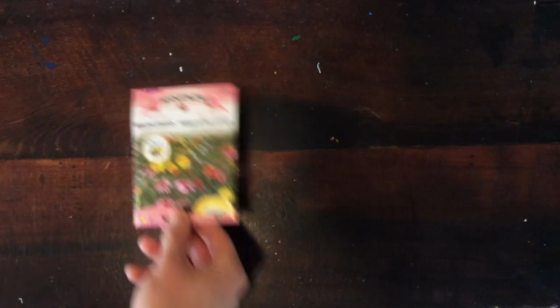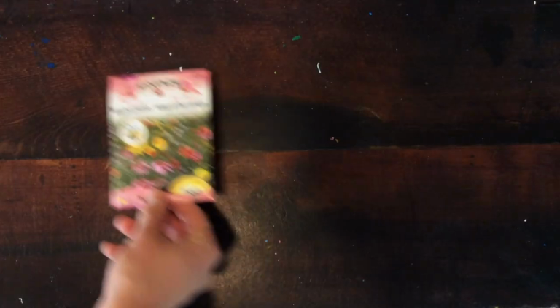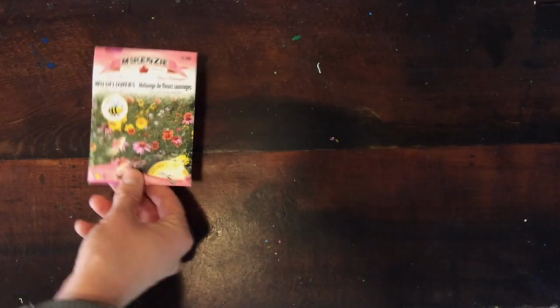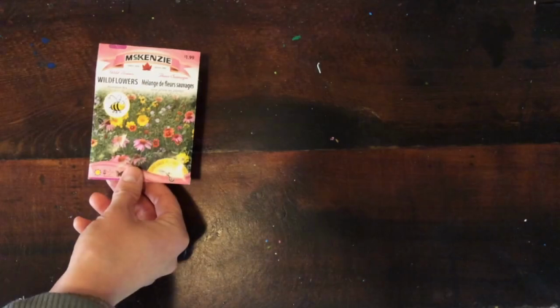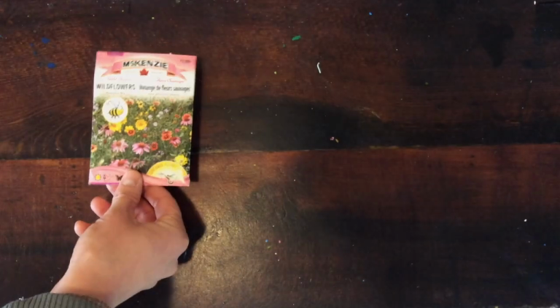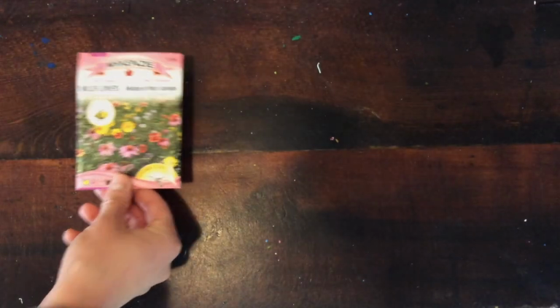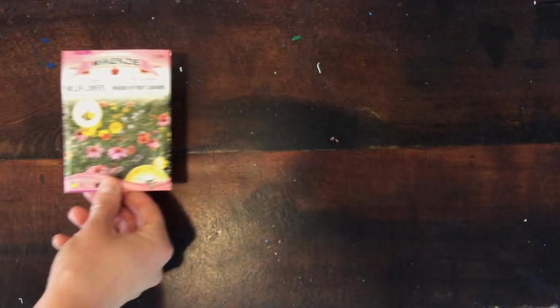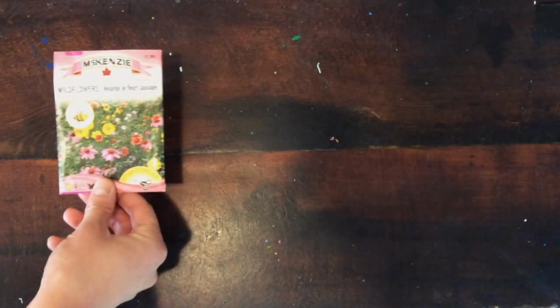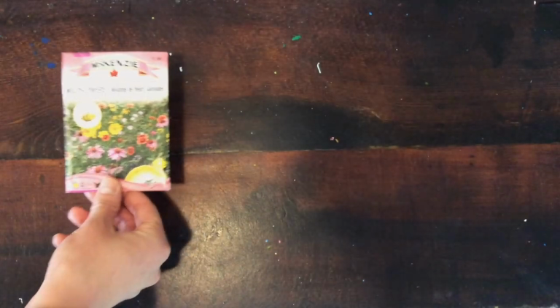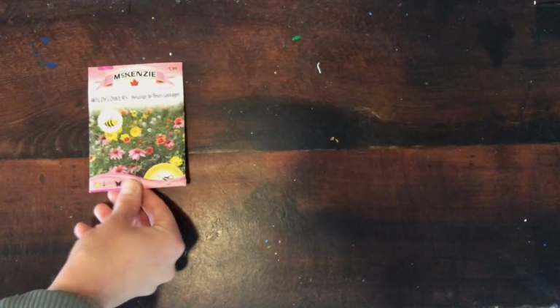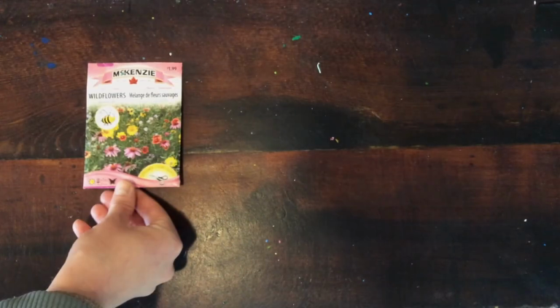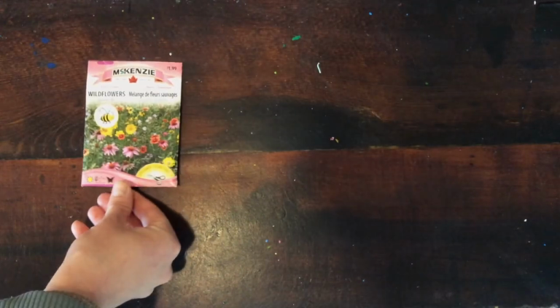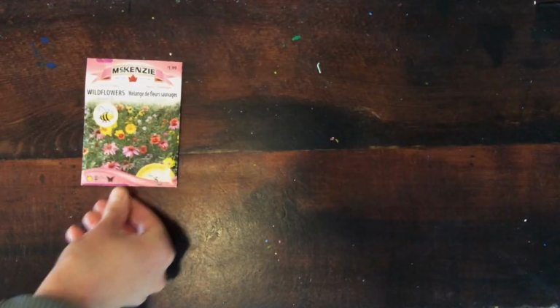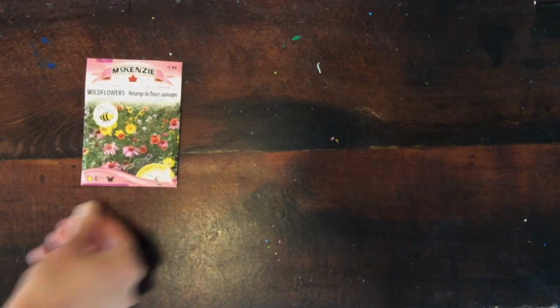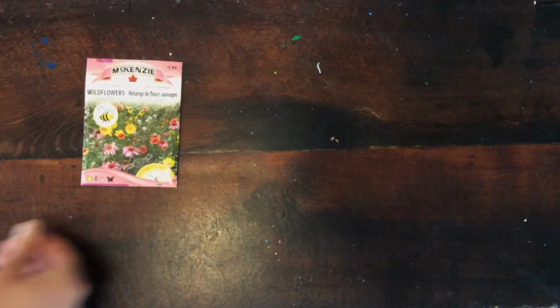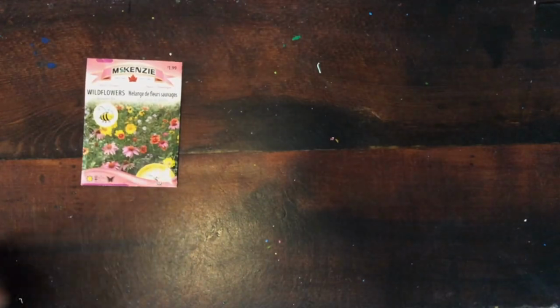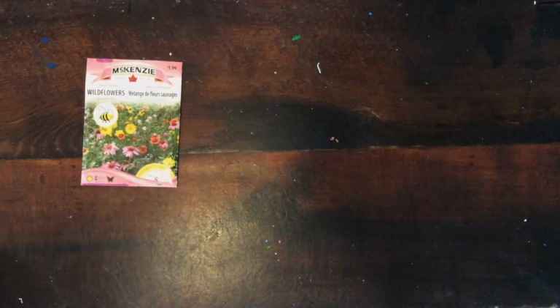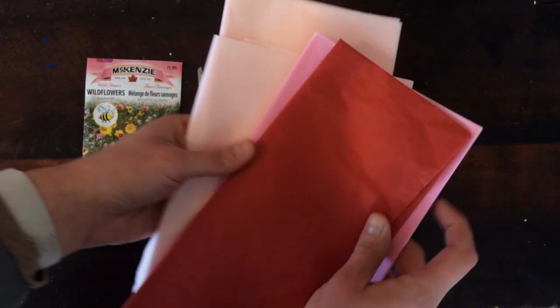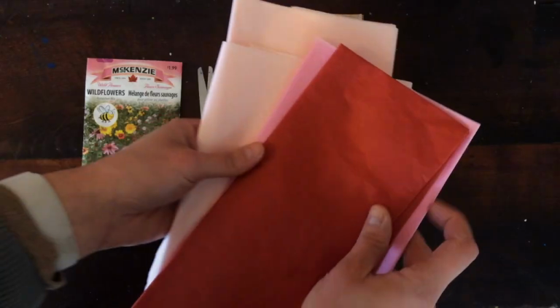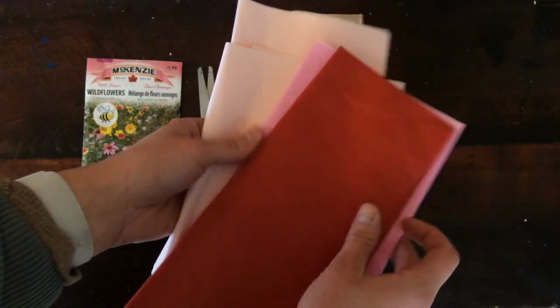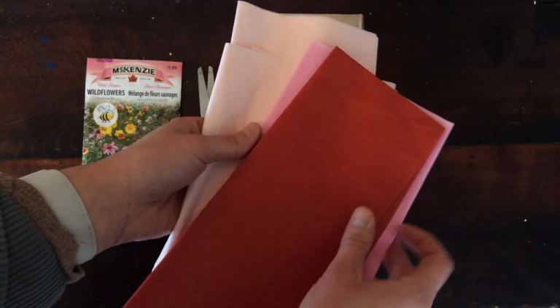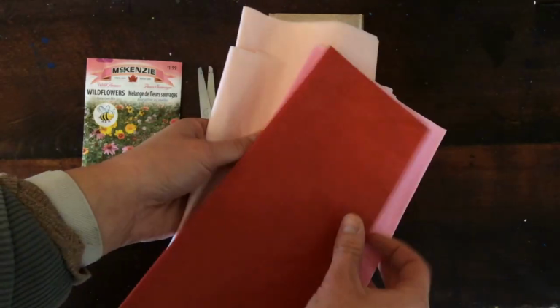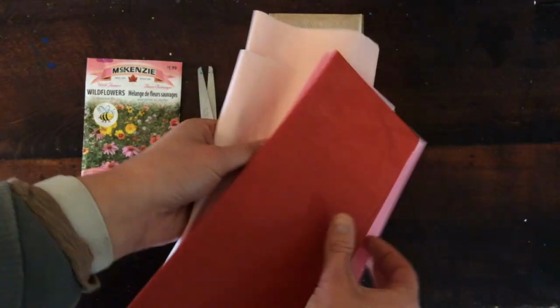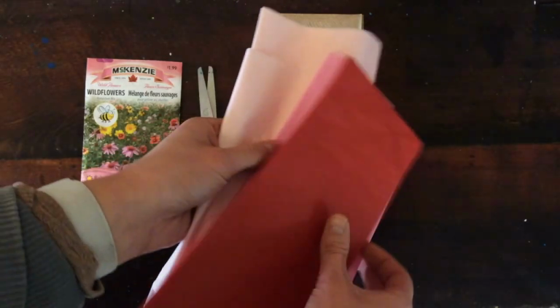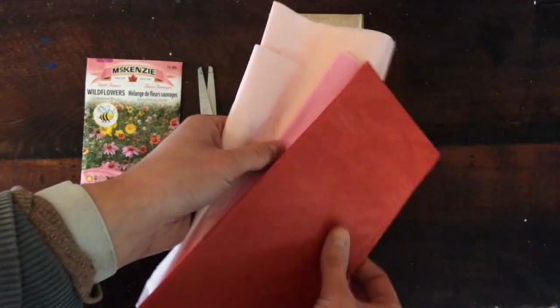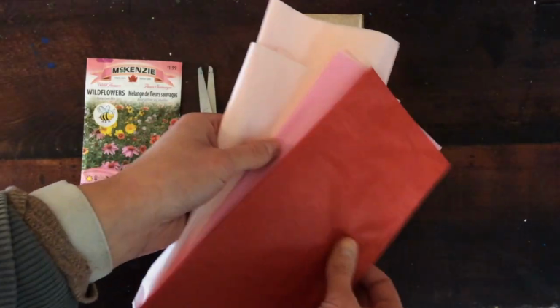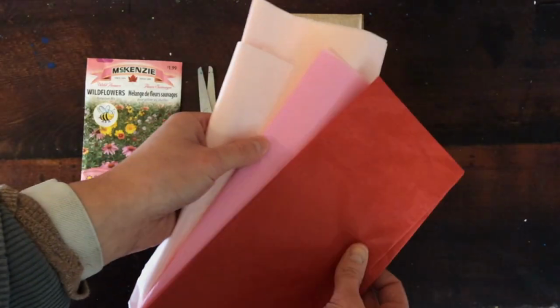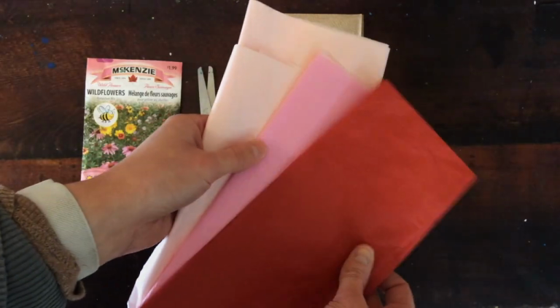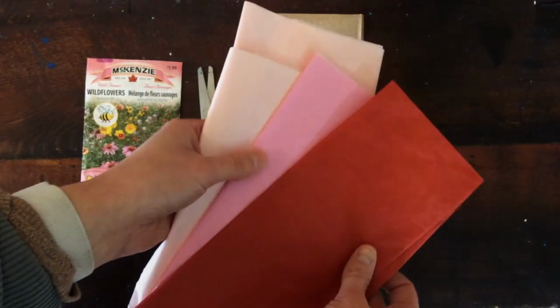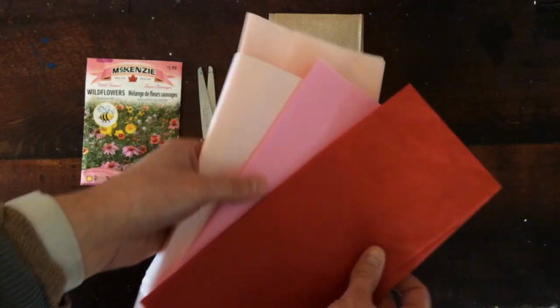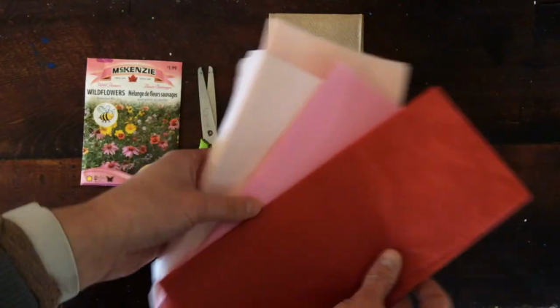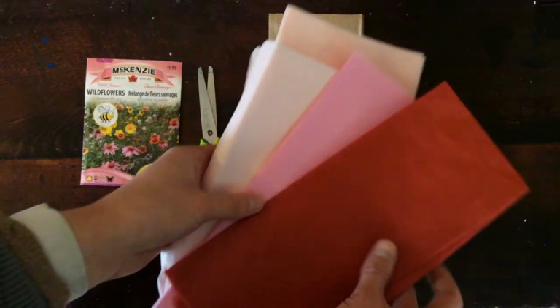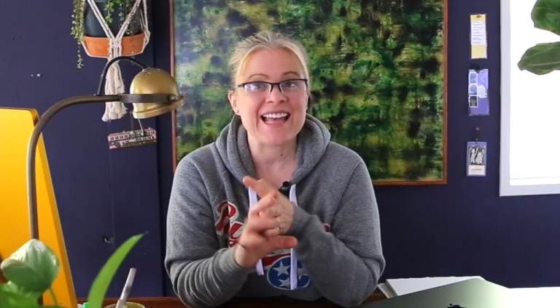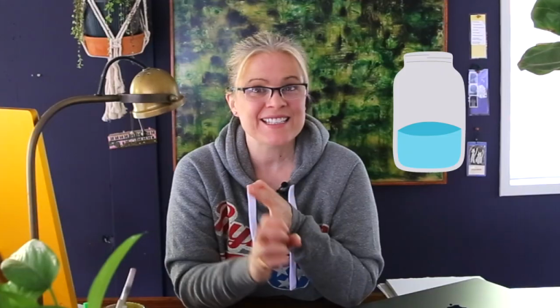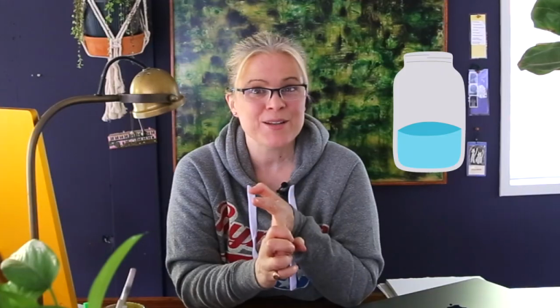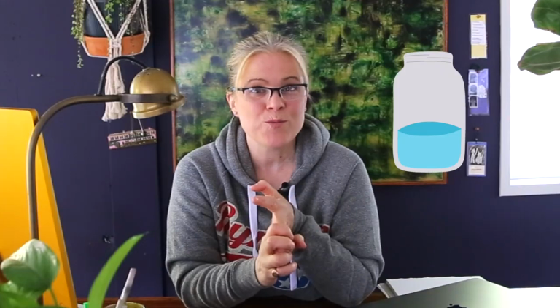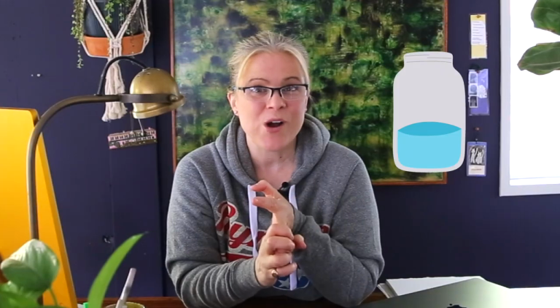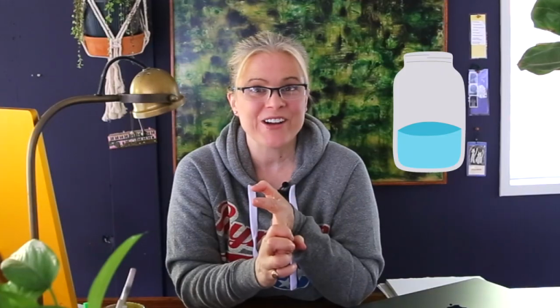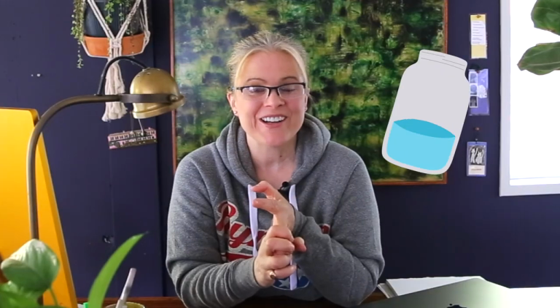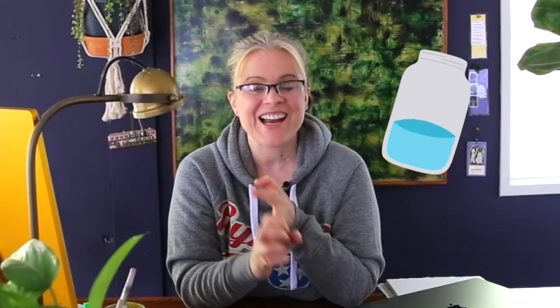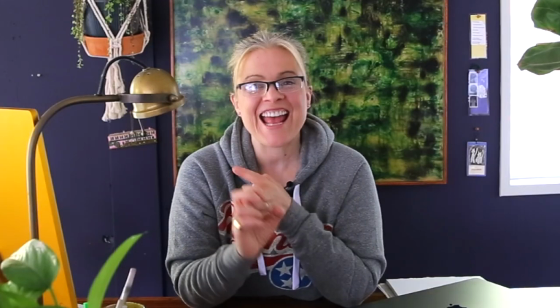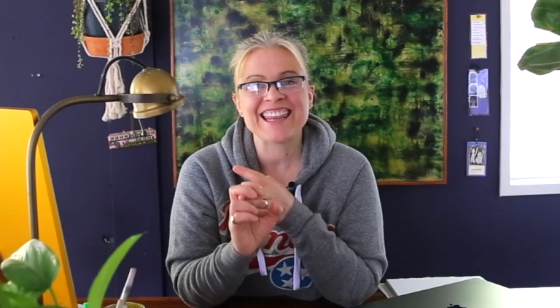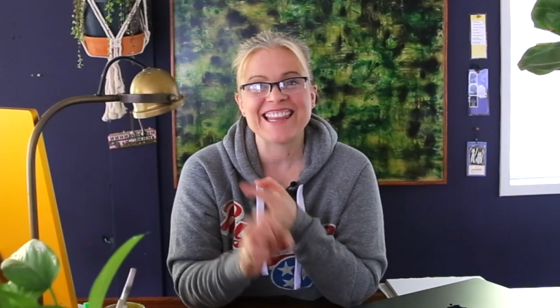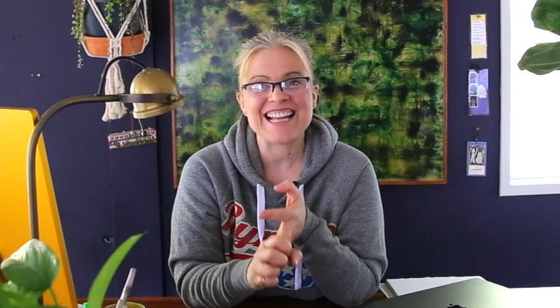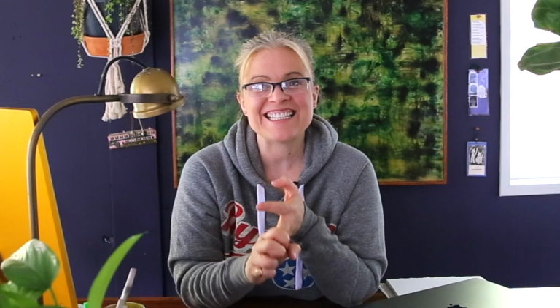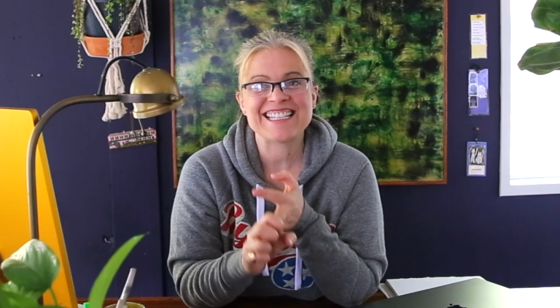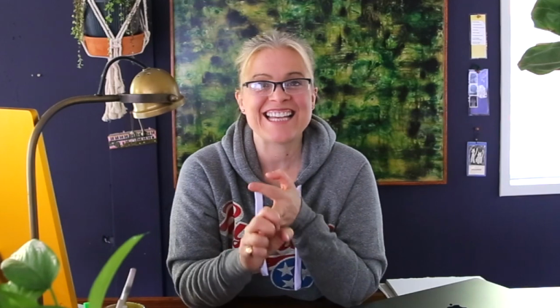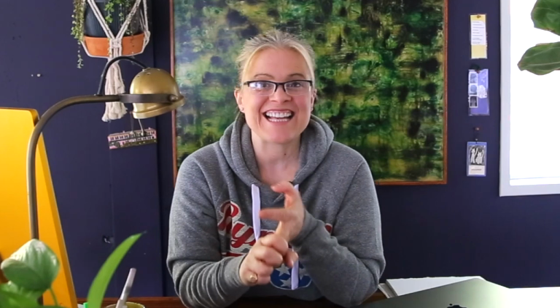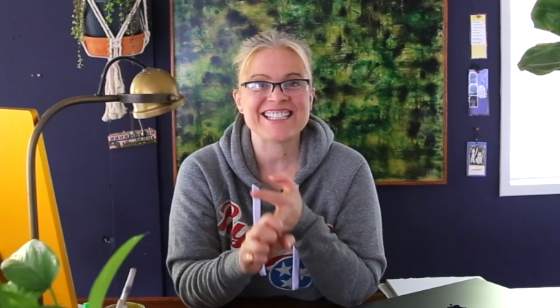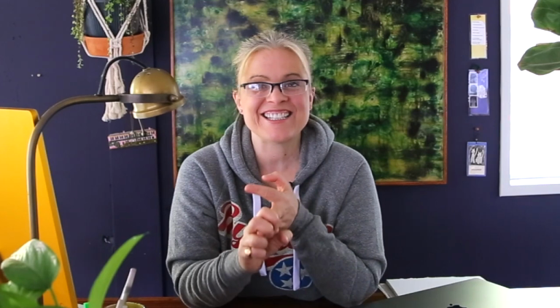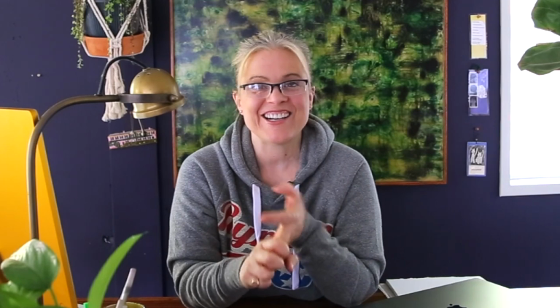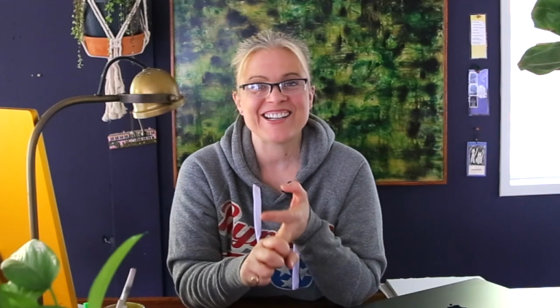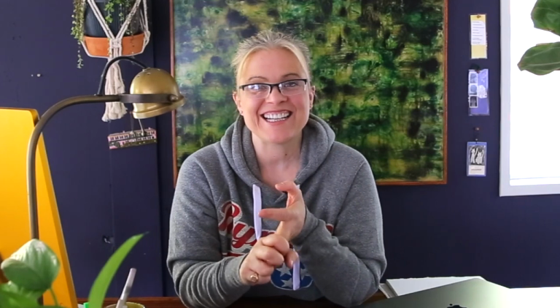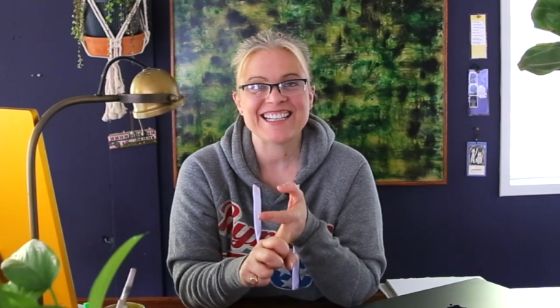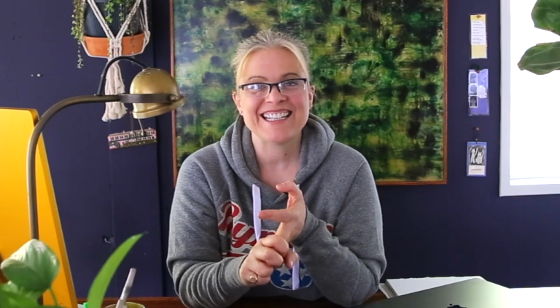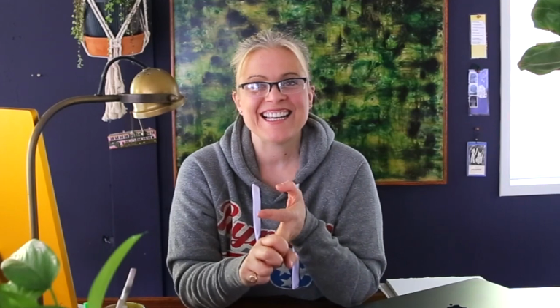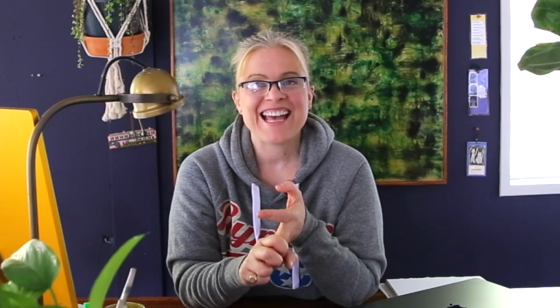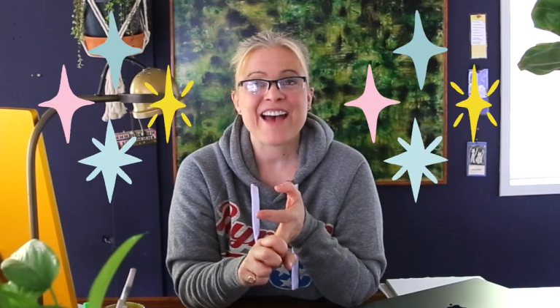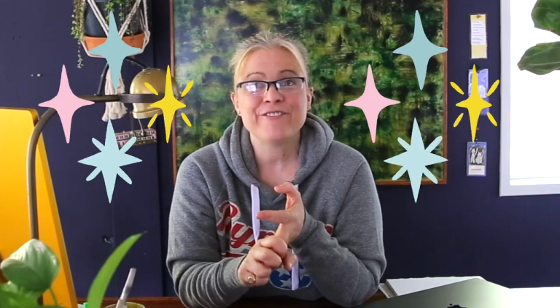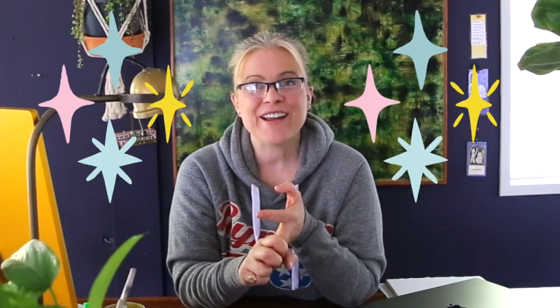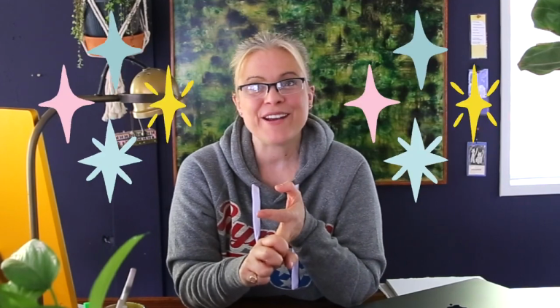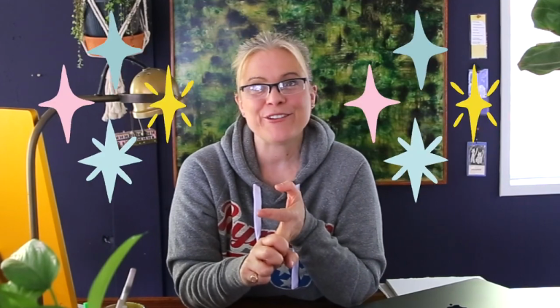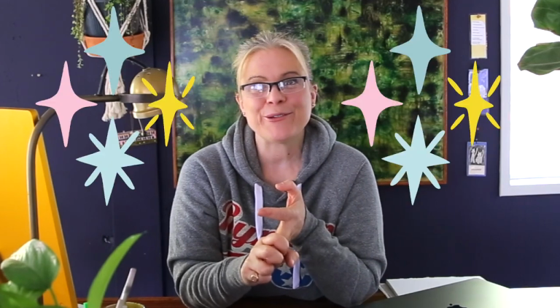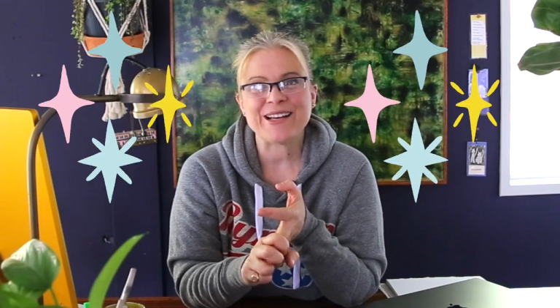Grab your wildflower seeds, some colored paper and some water and let's get started. Have fun everyone!